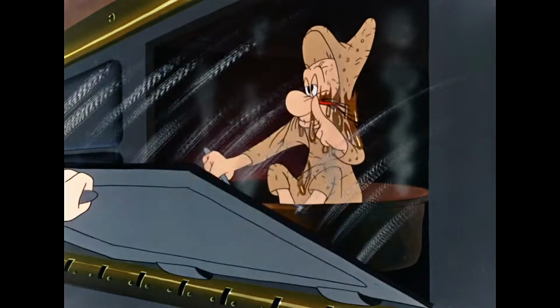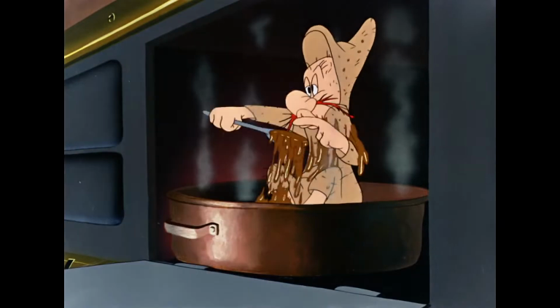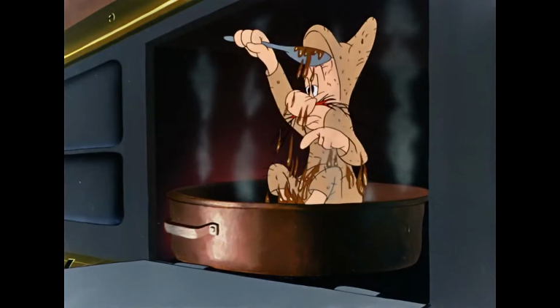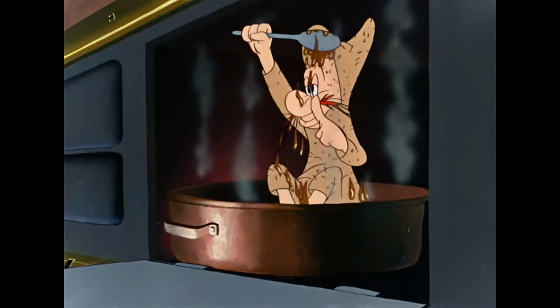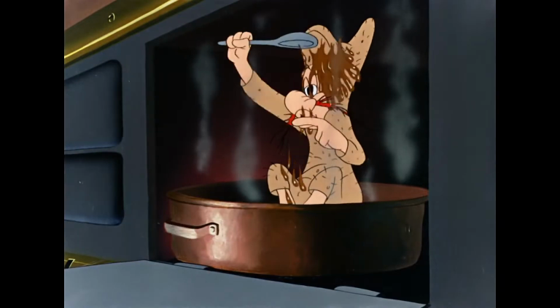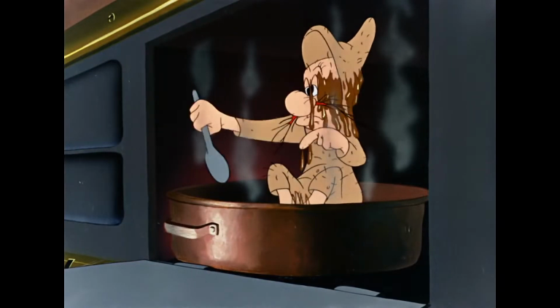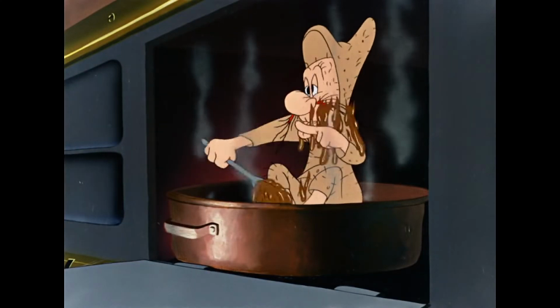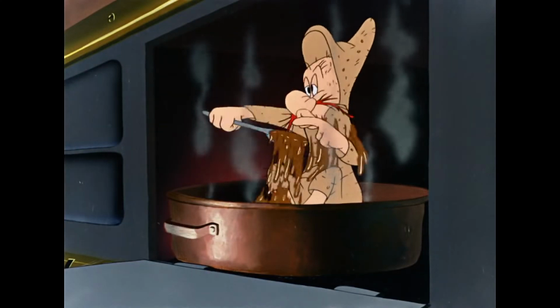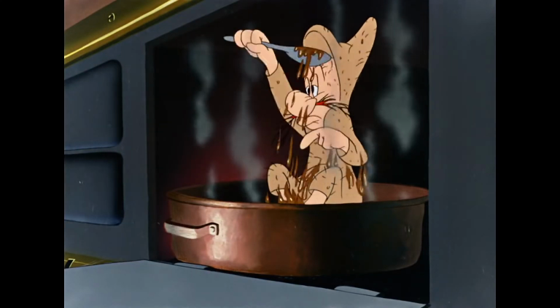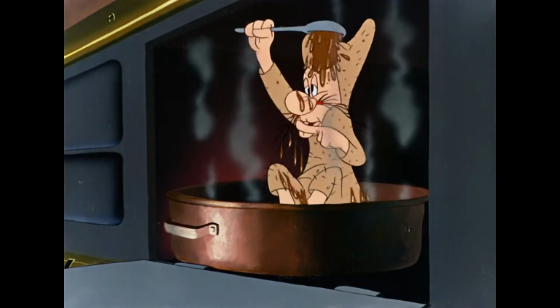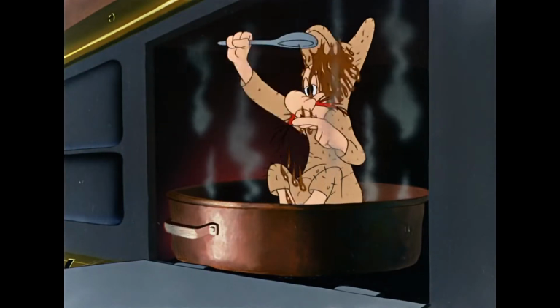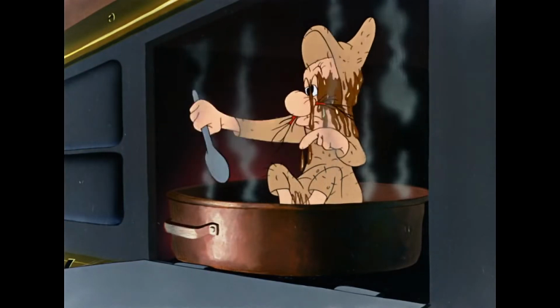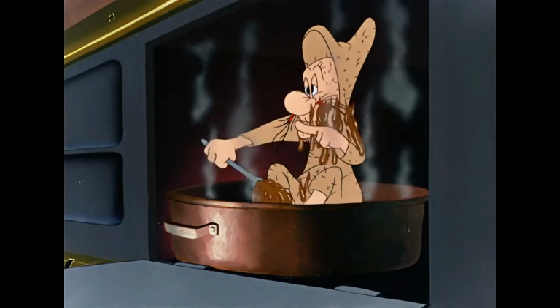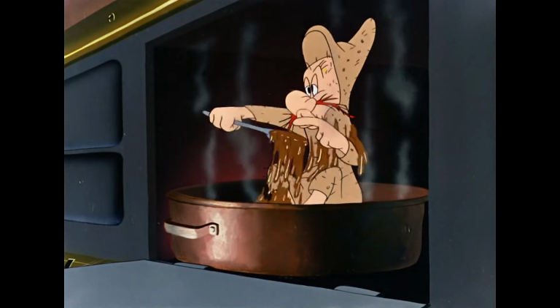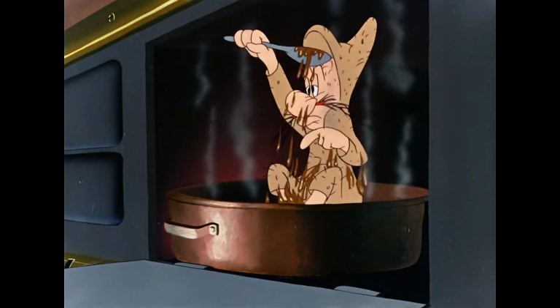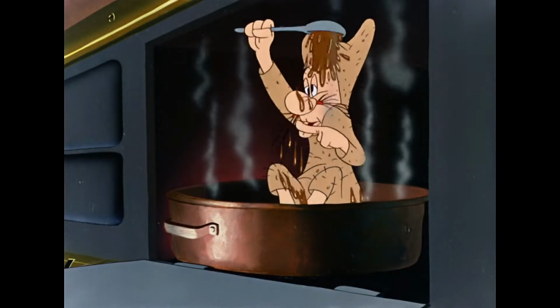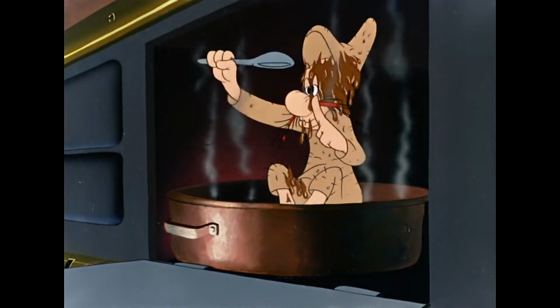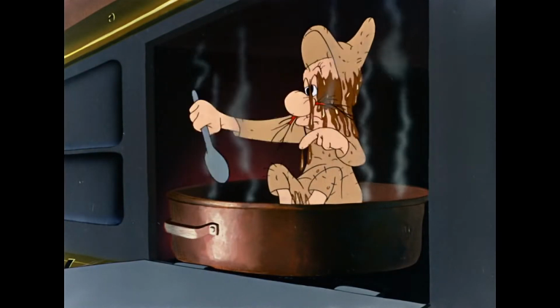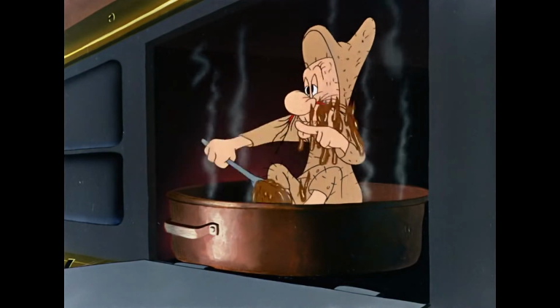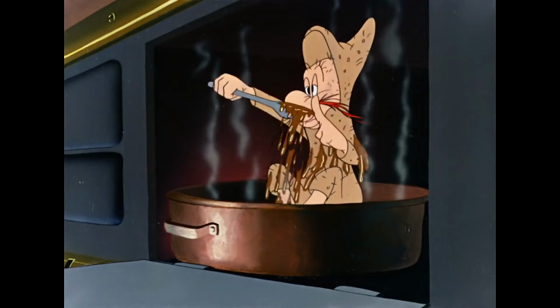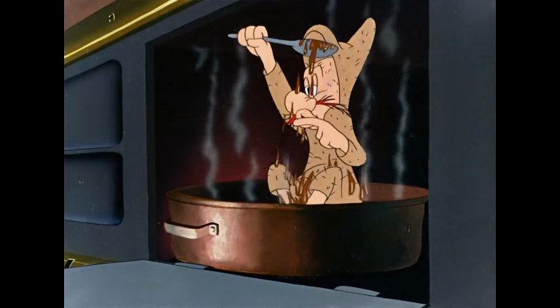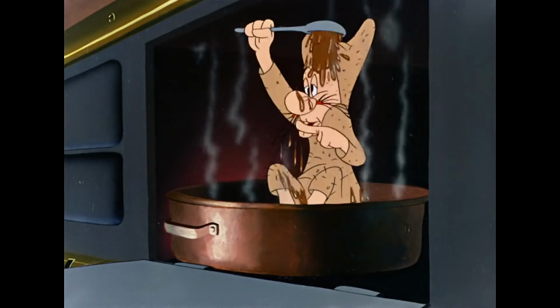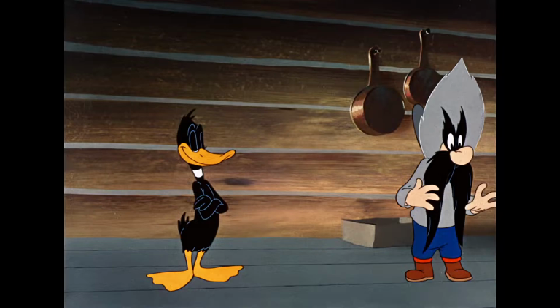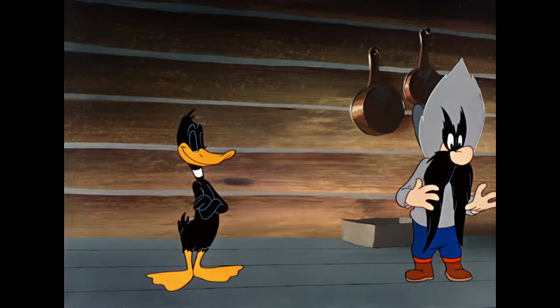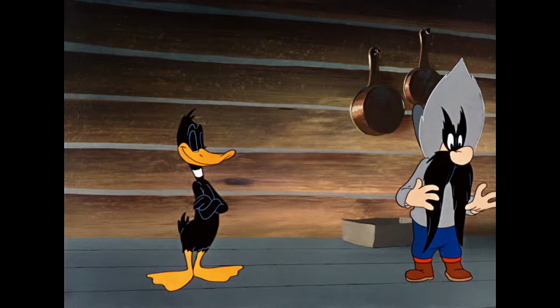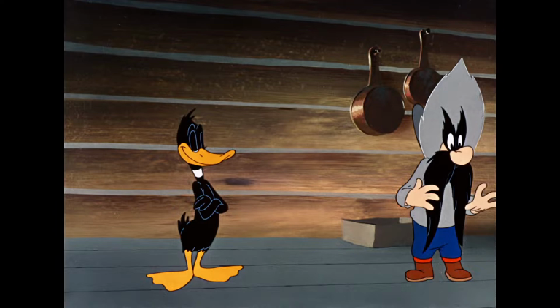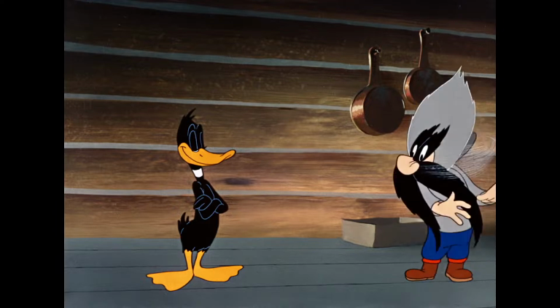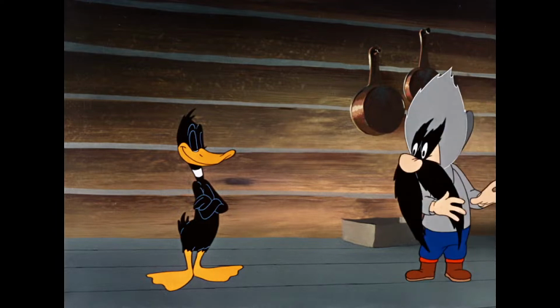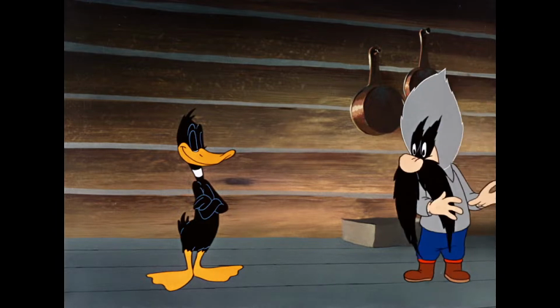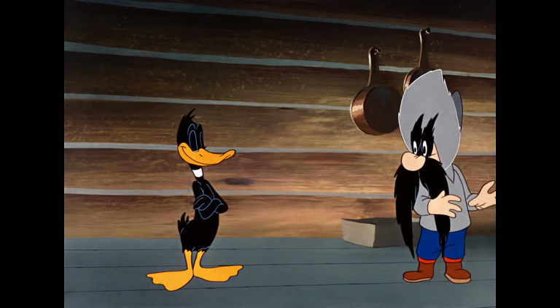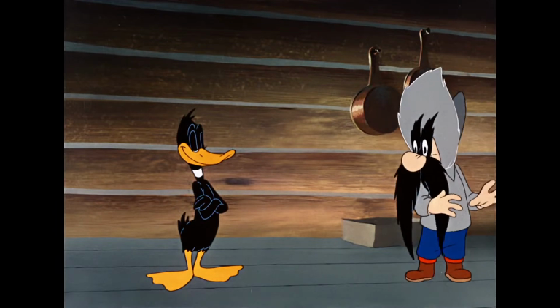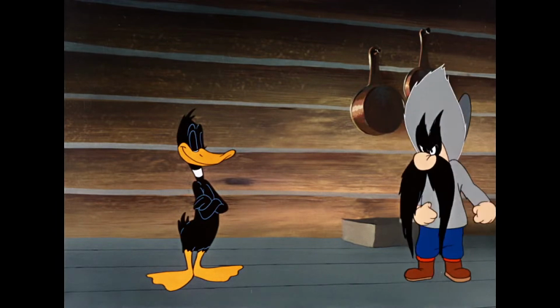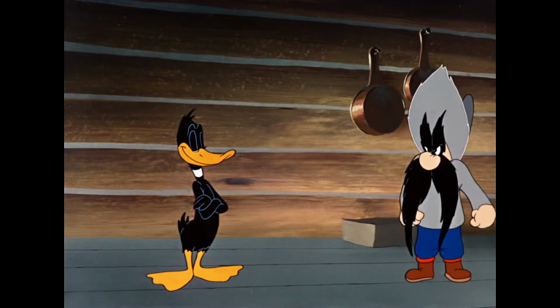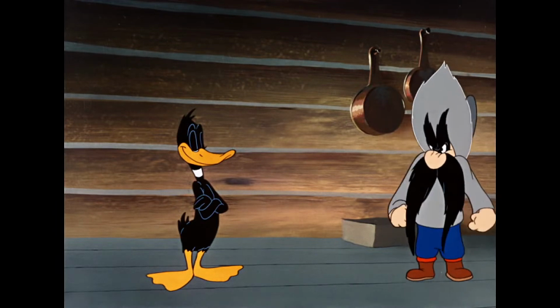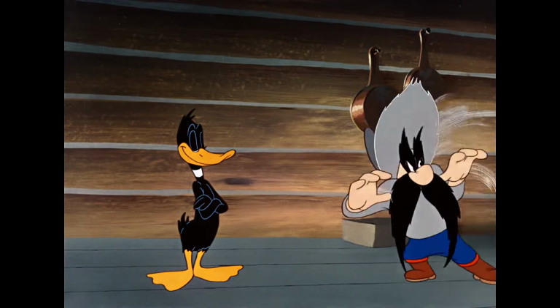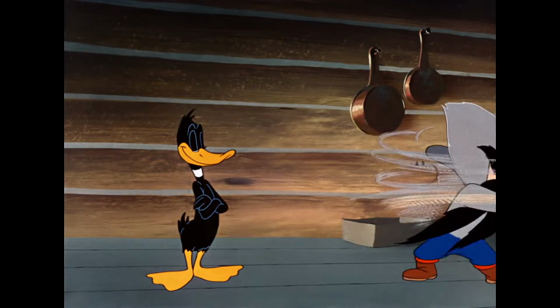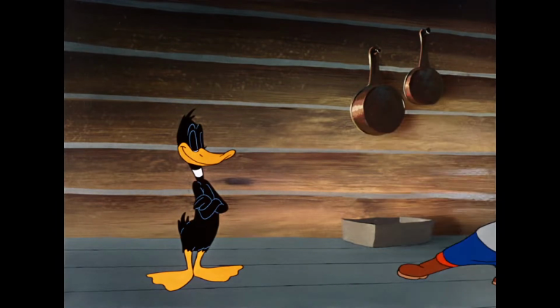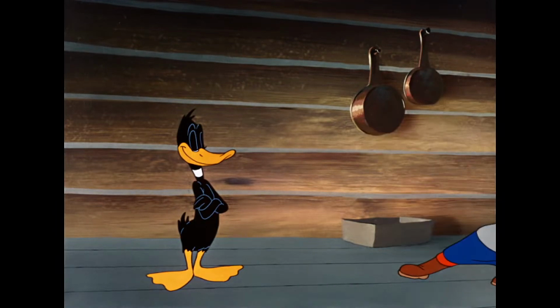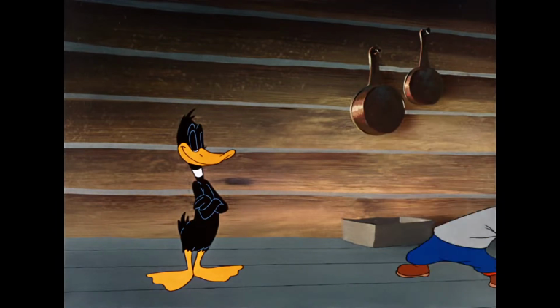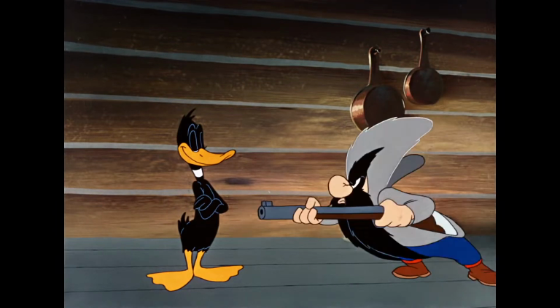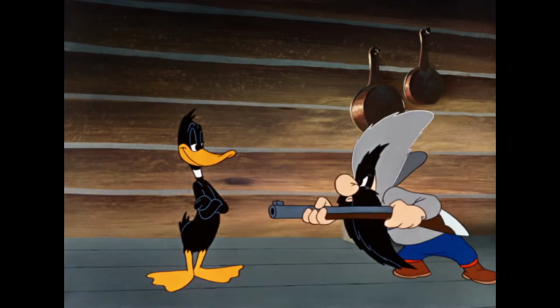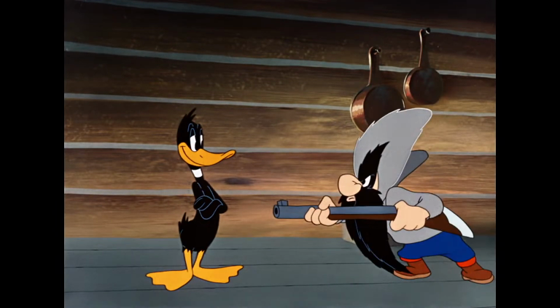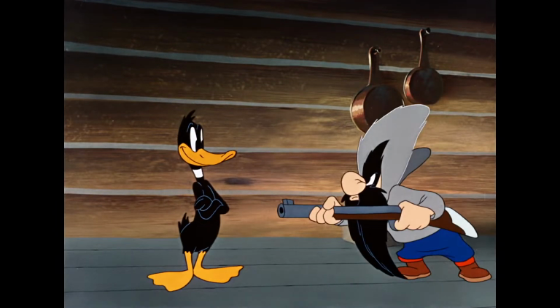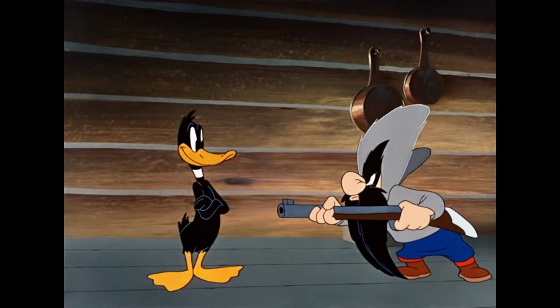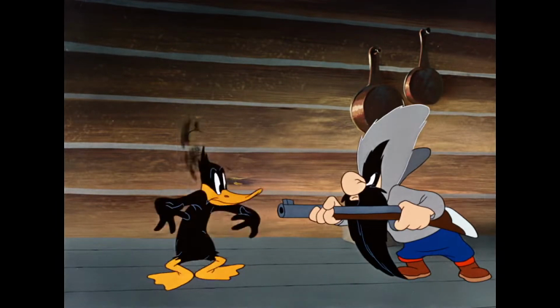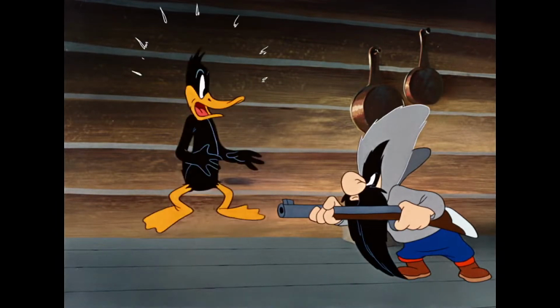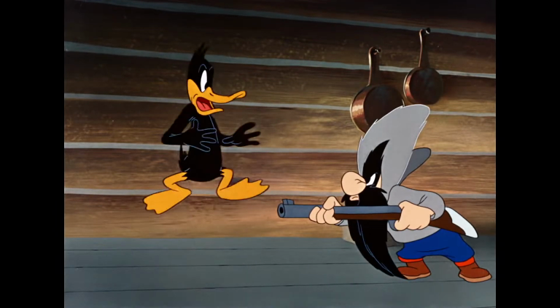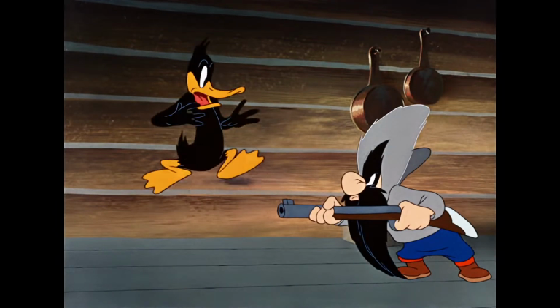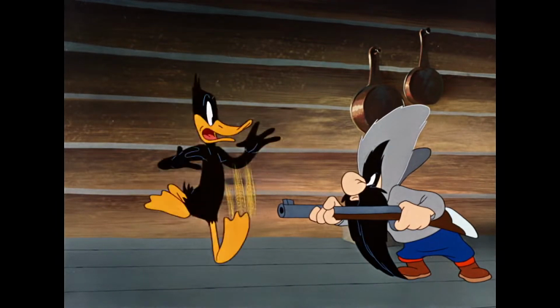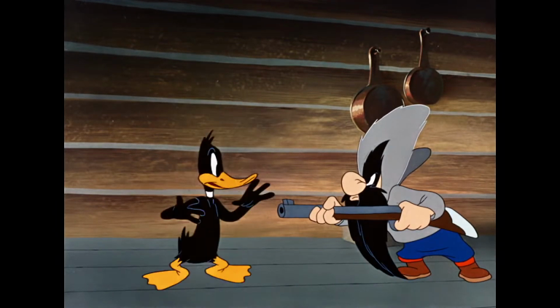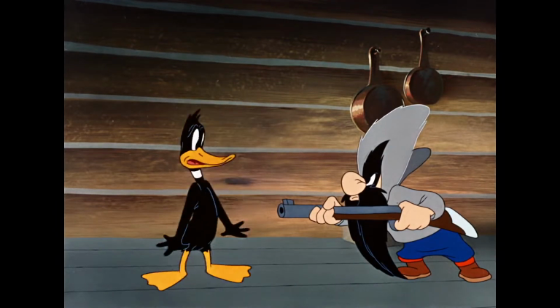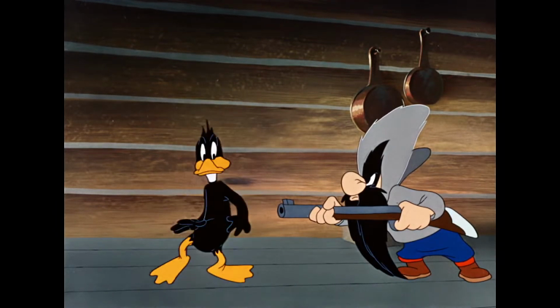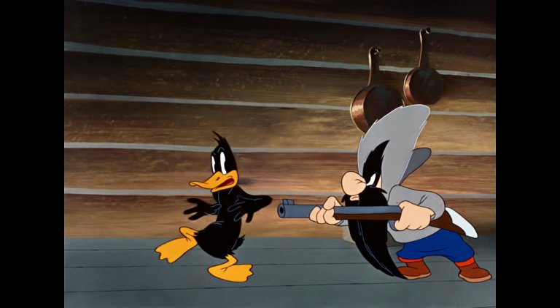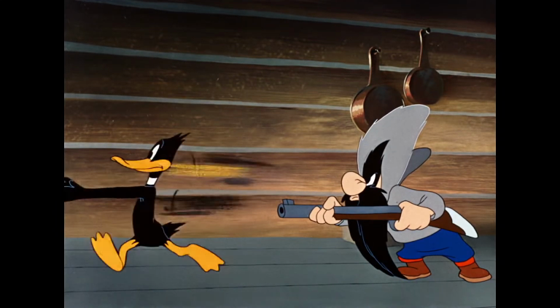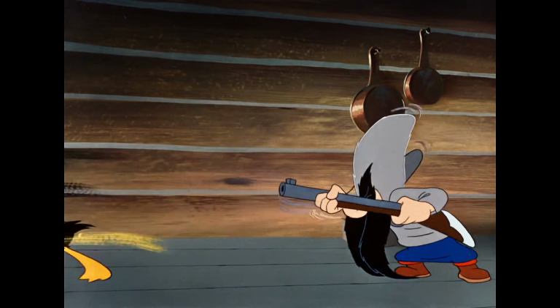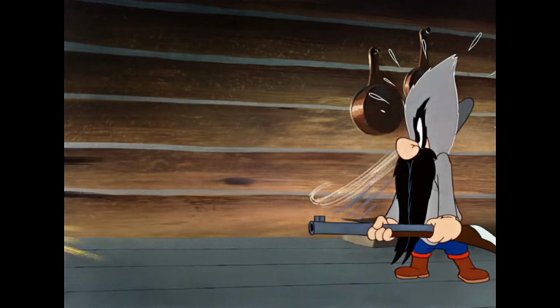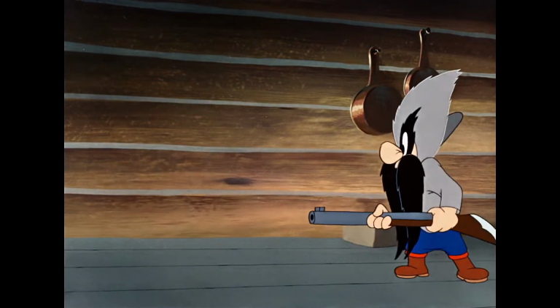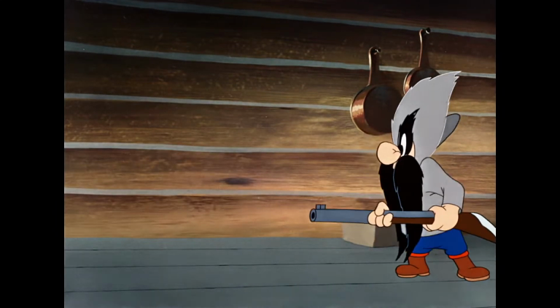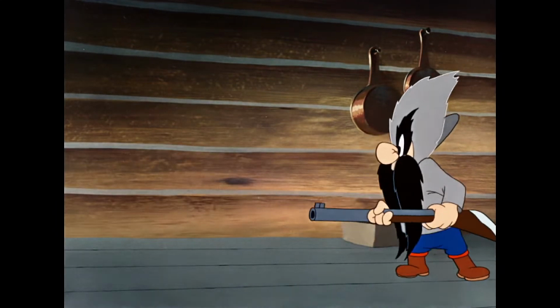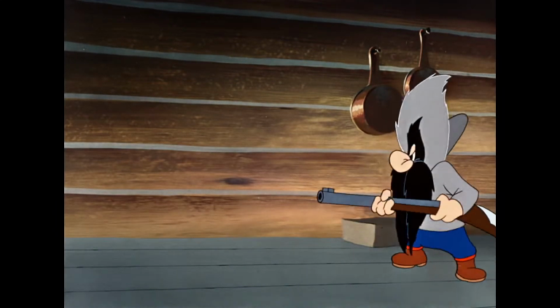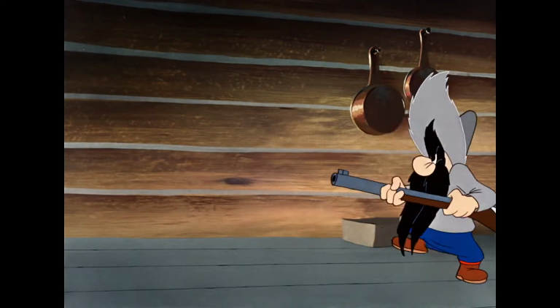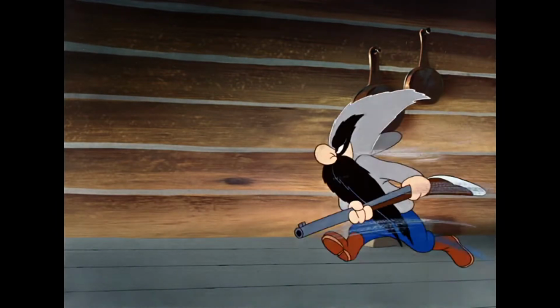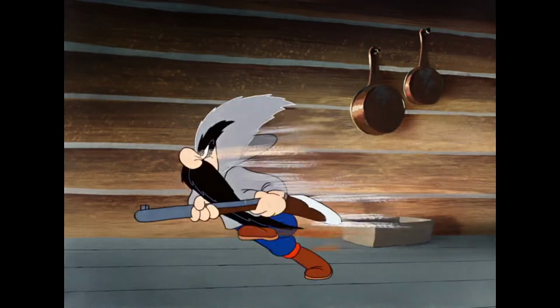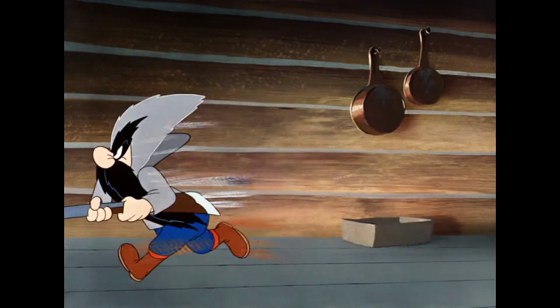Bugs Bunny was so popular at the time that even Daffy Duck imitates him in a scene here.